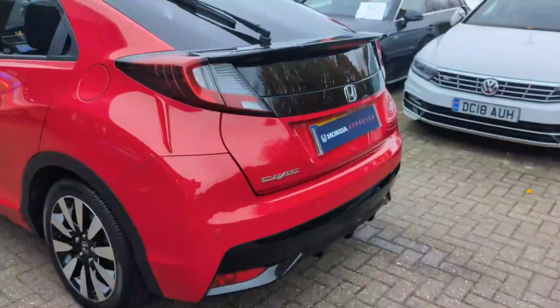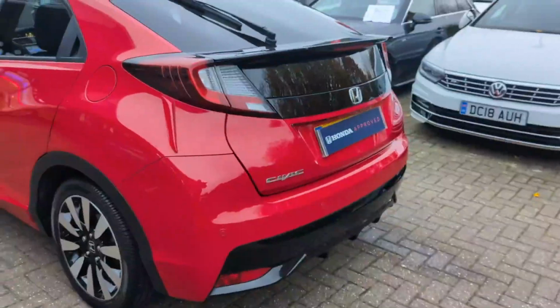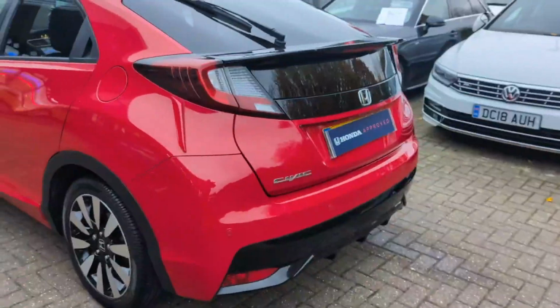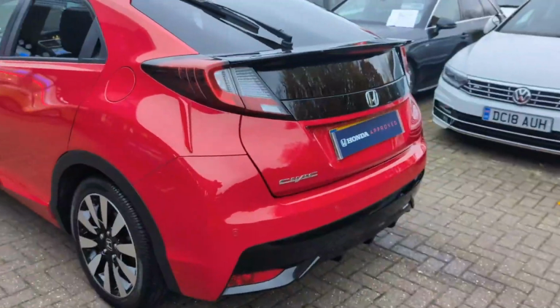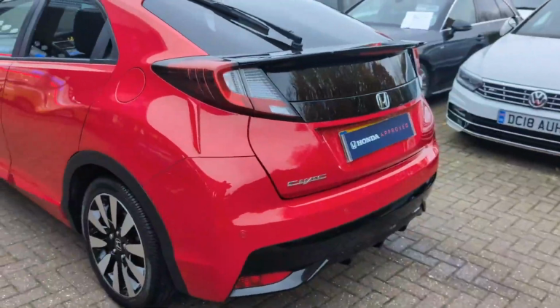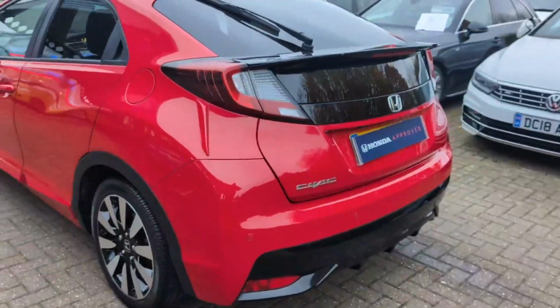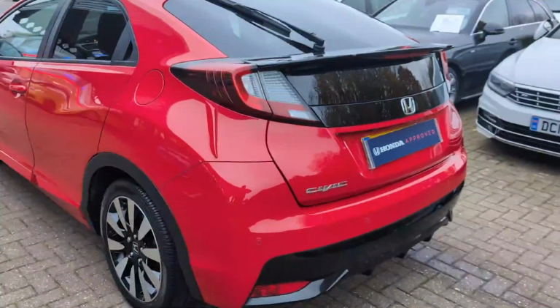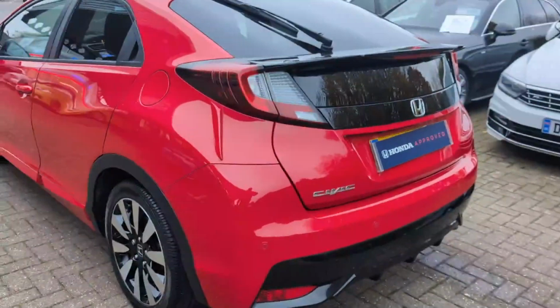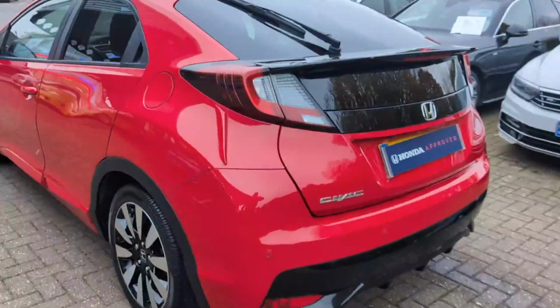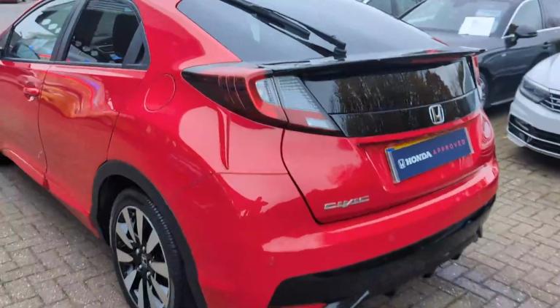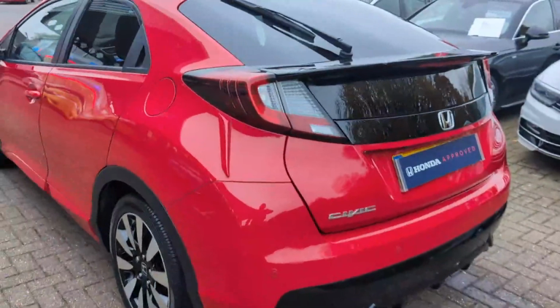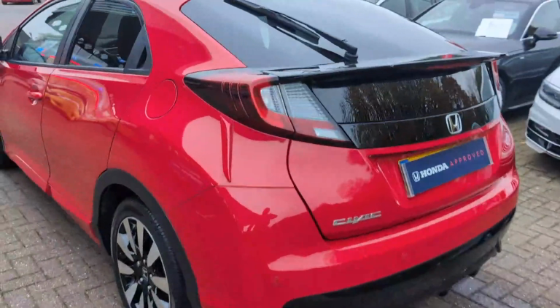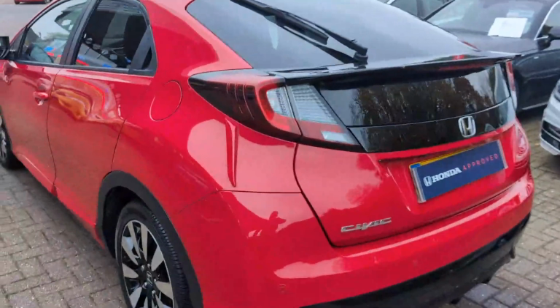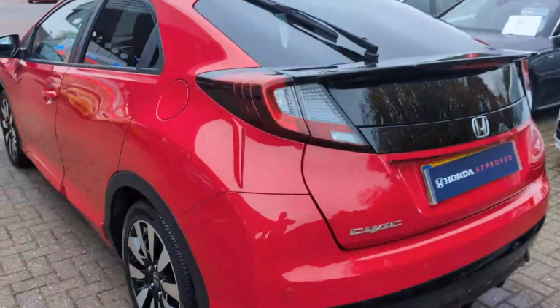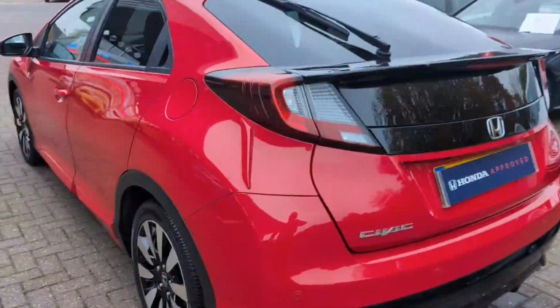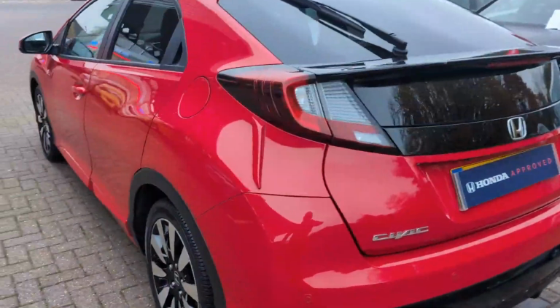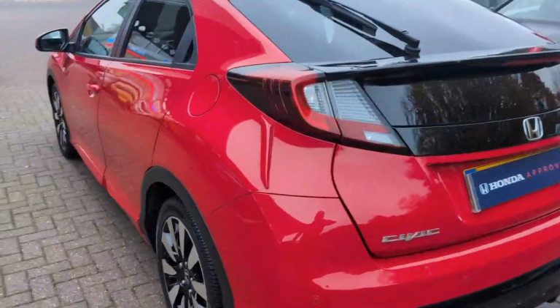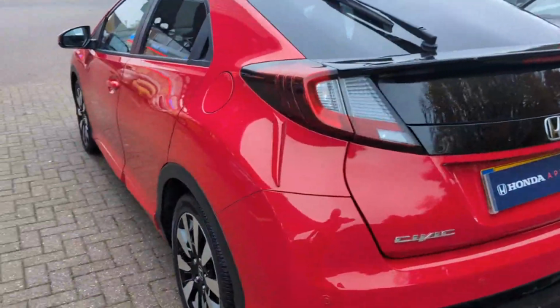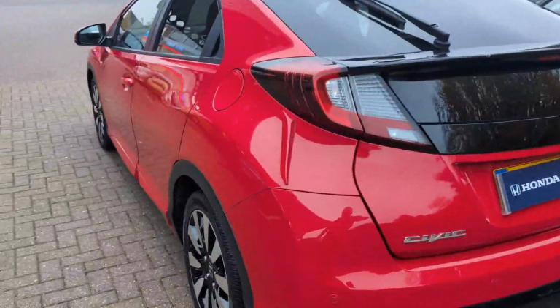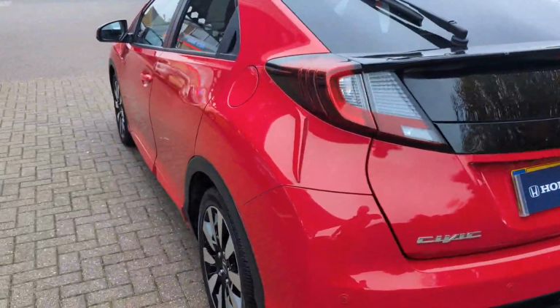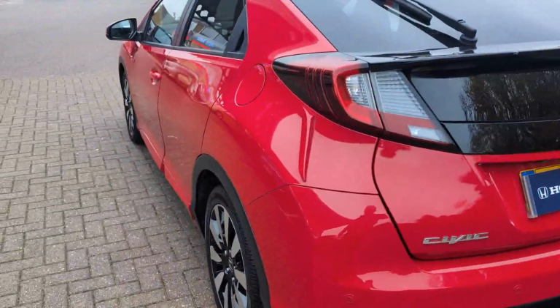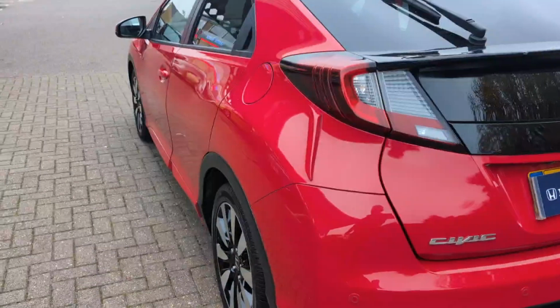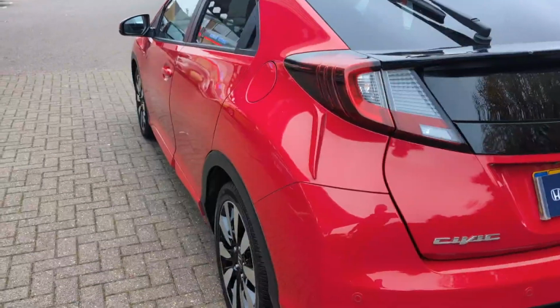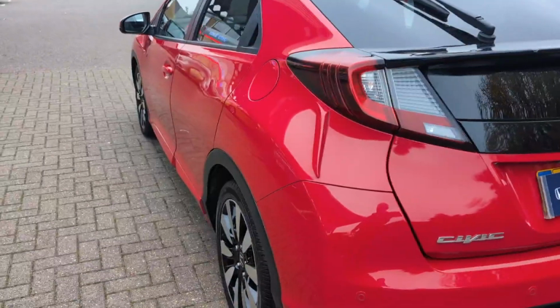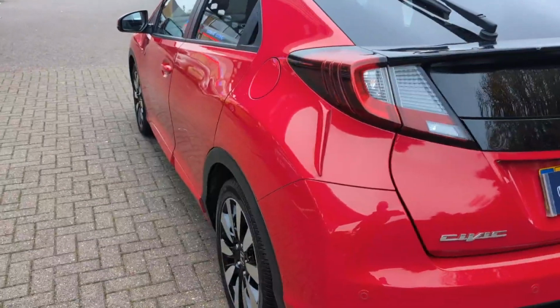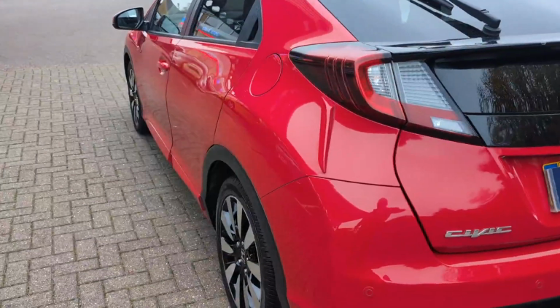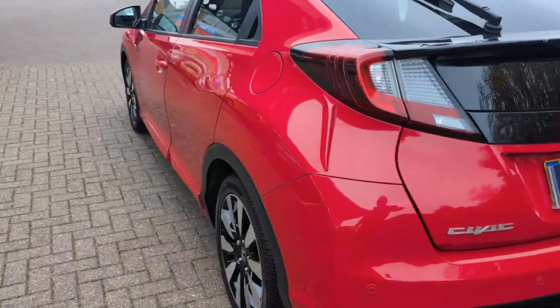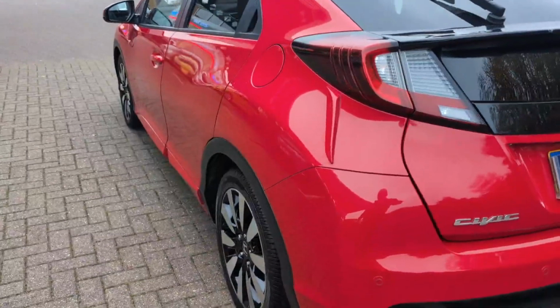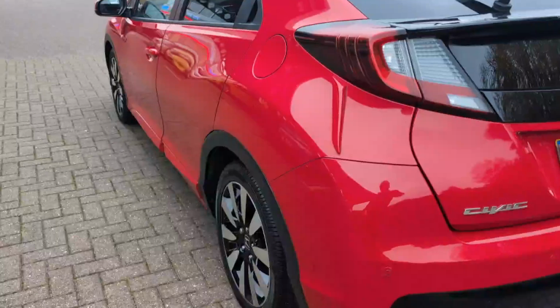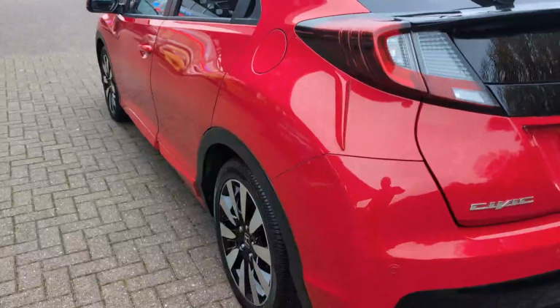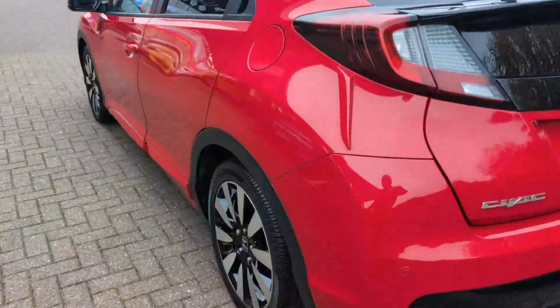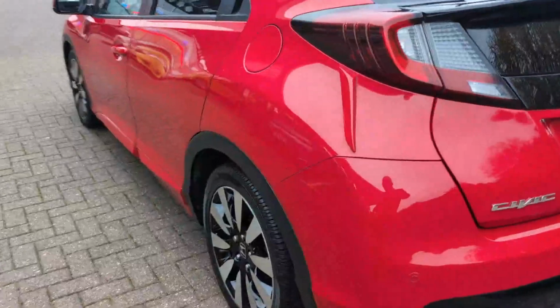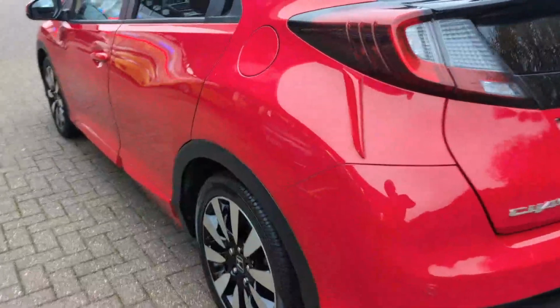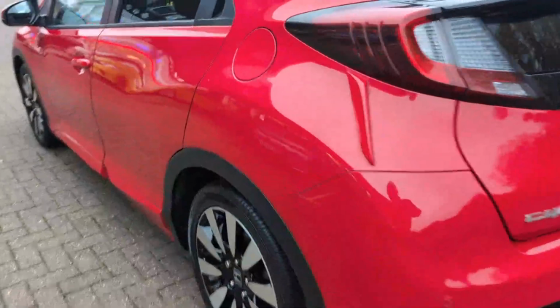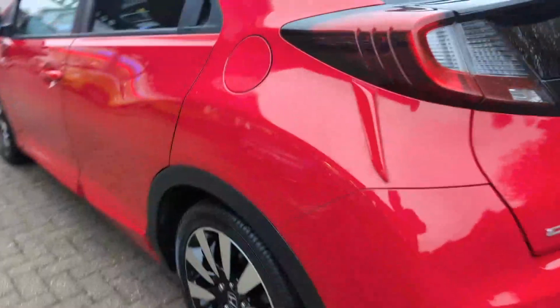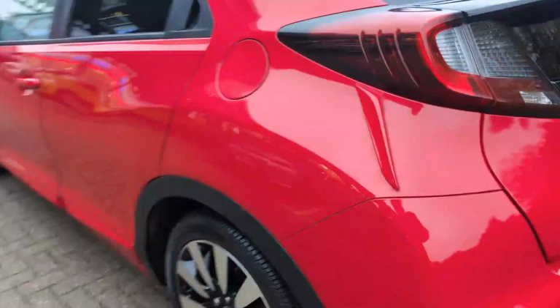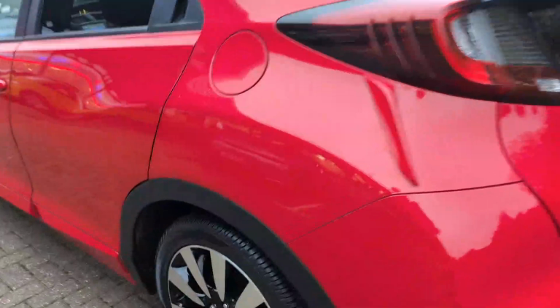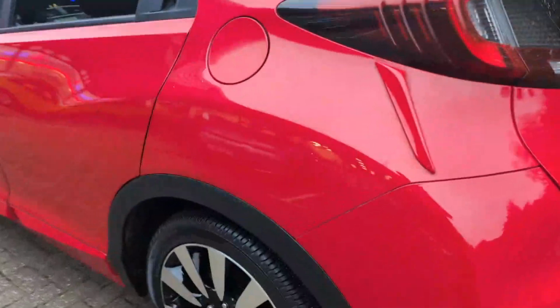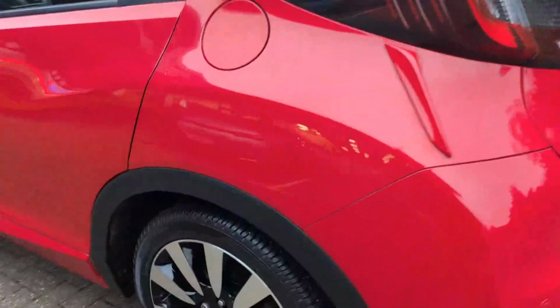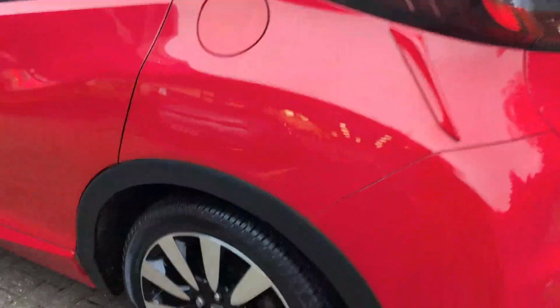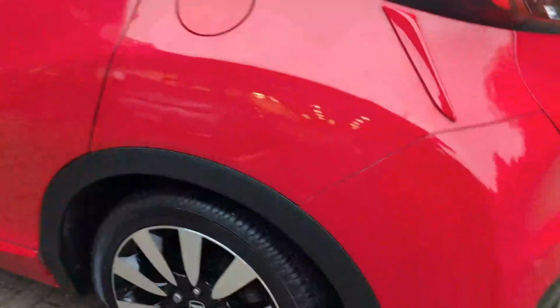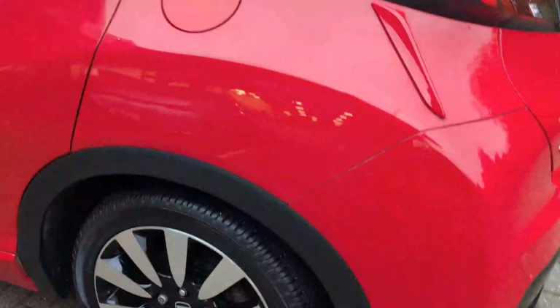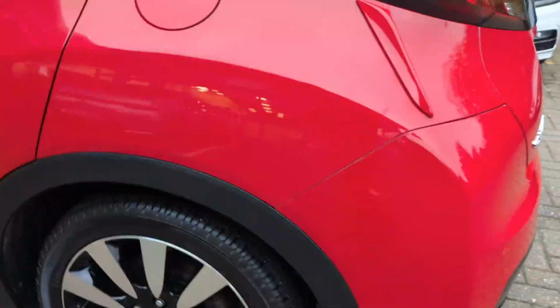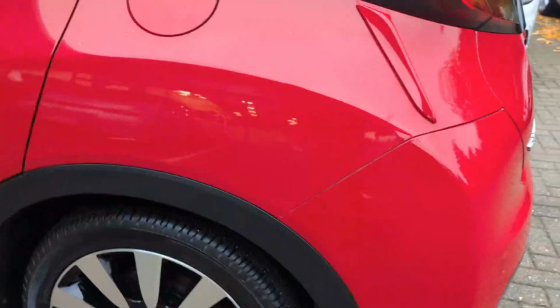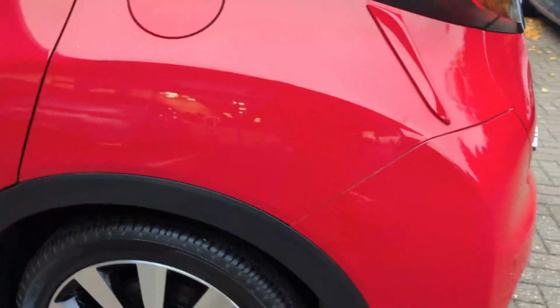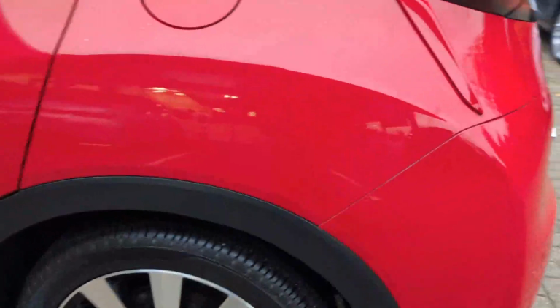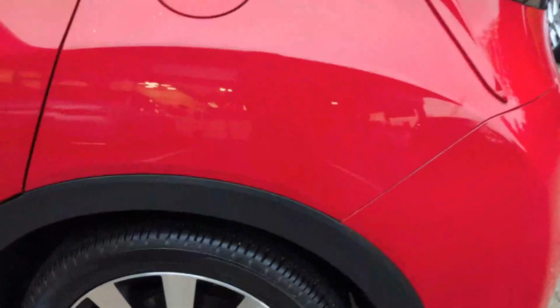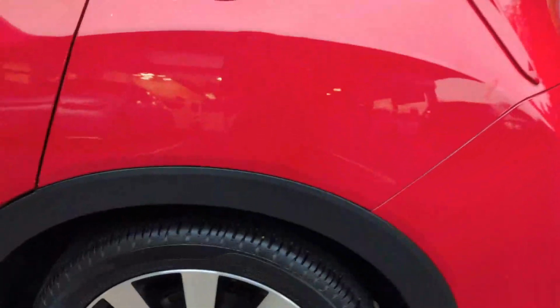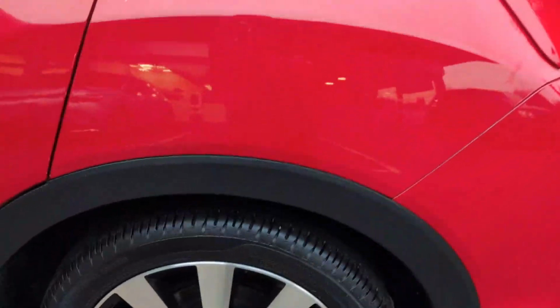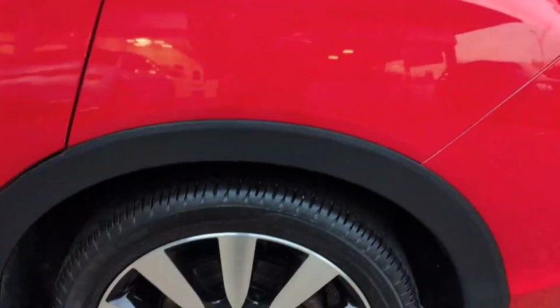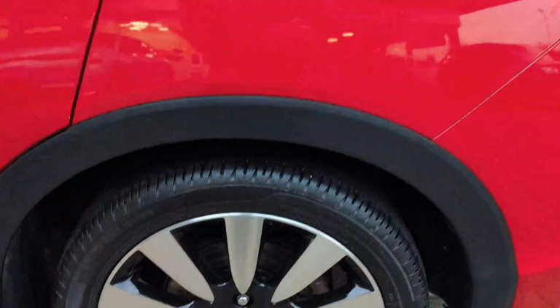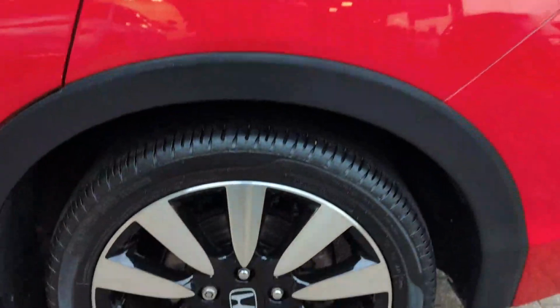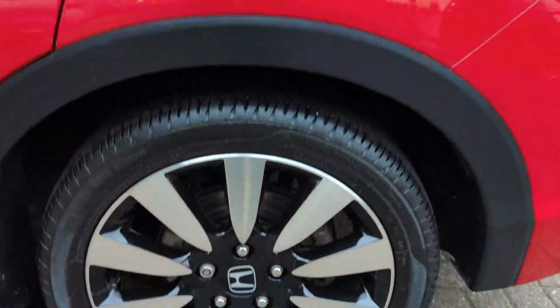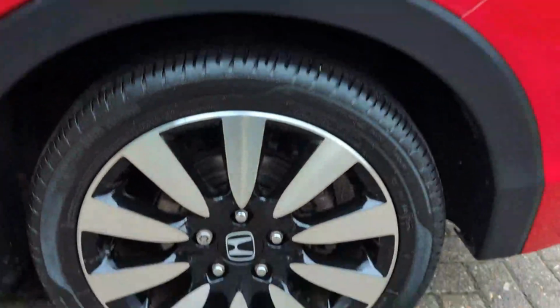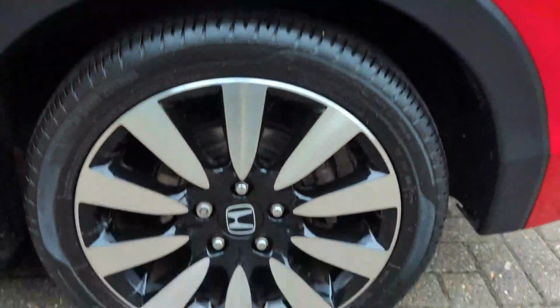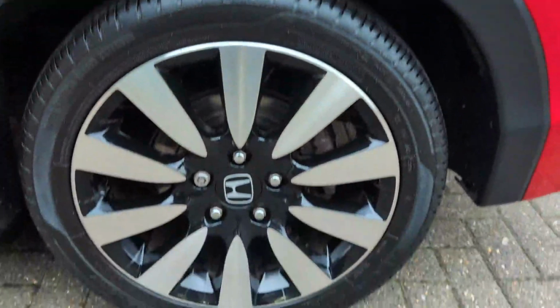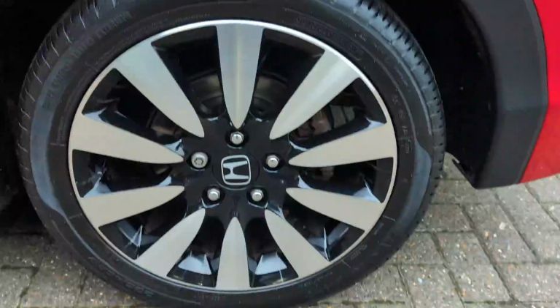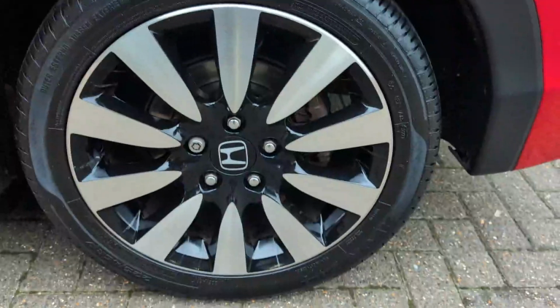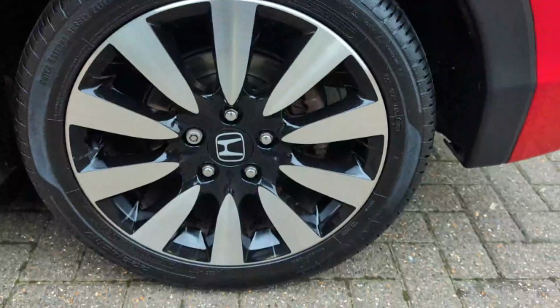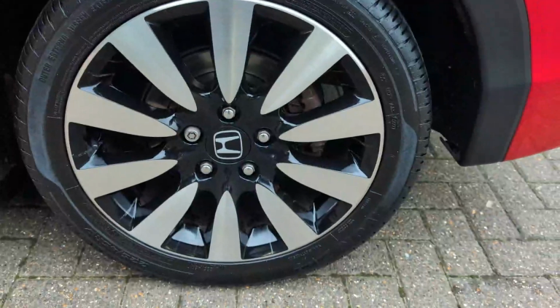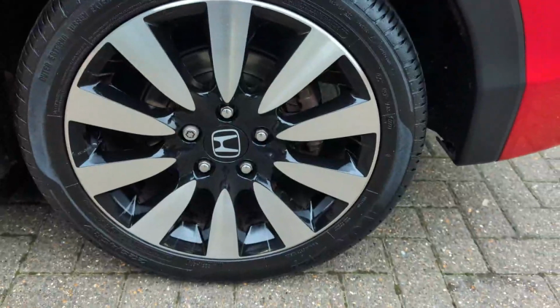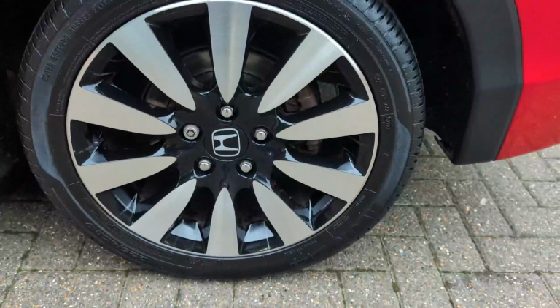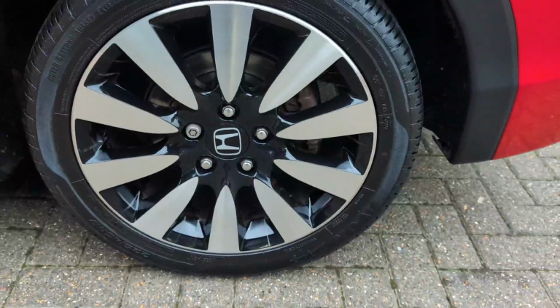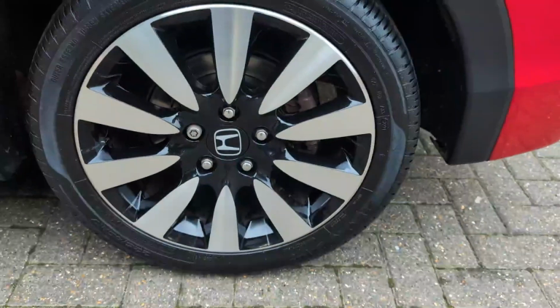A quick look down the side from the rear — all in lovely condition. Near side rear wheel.